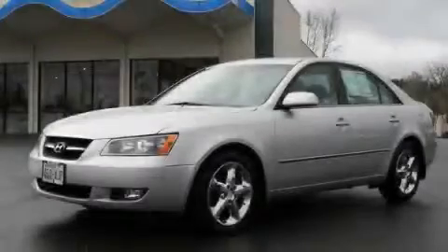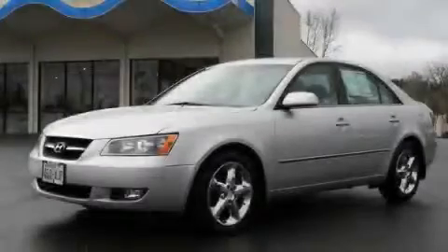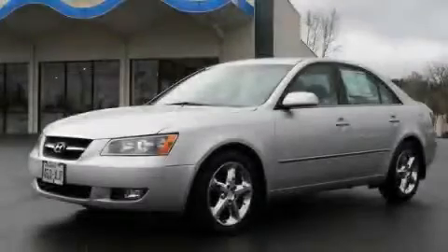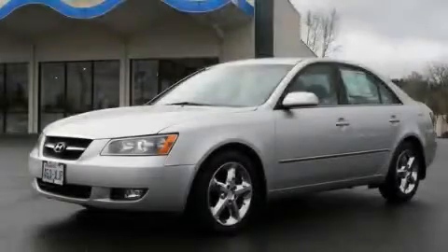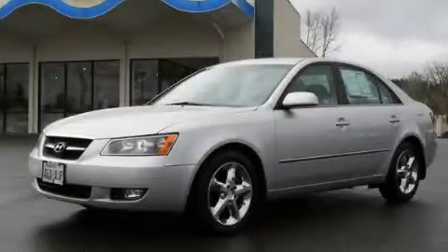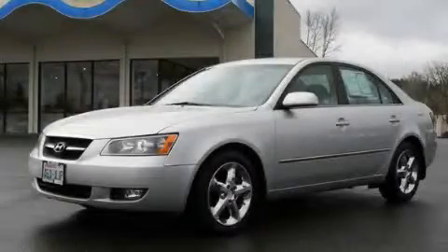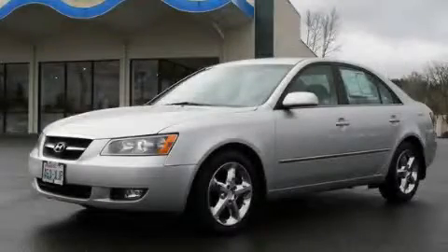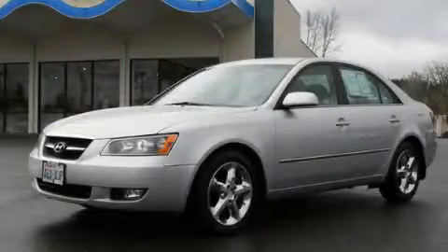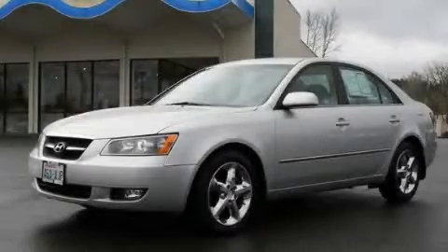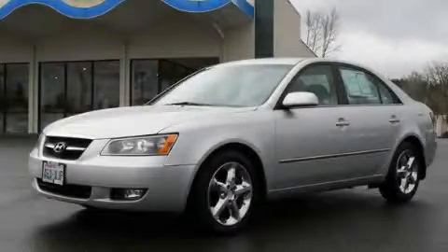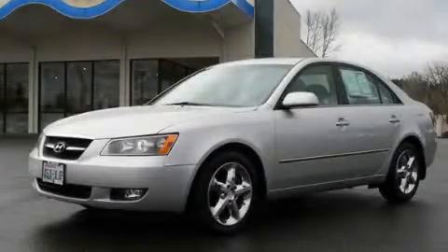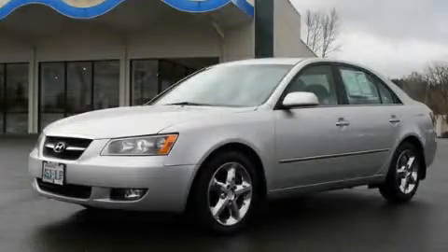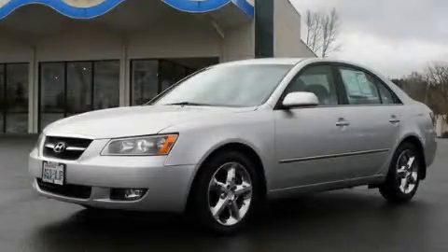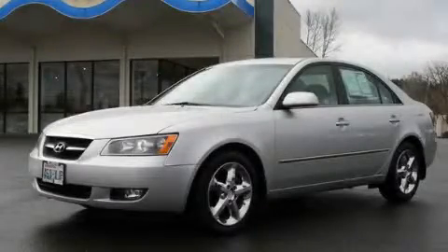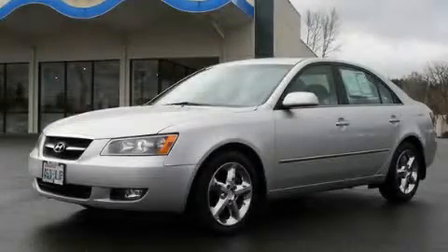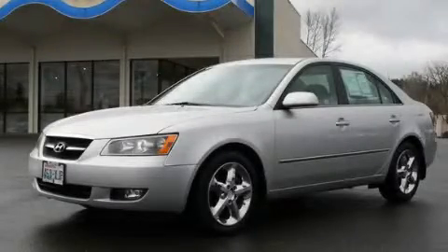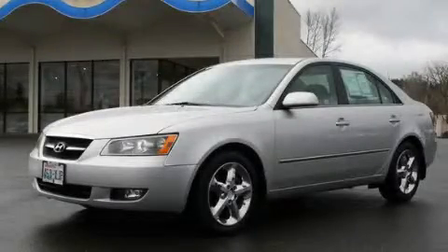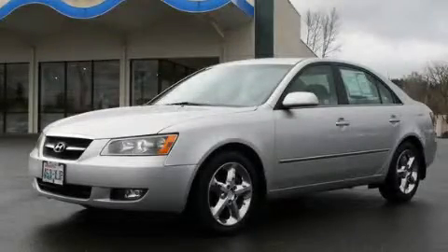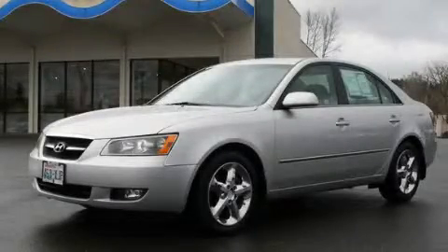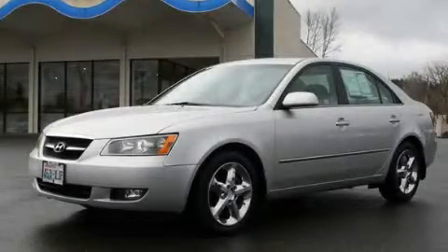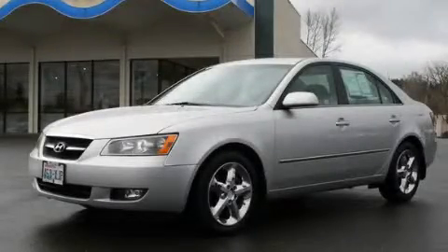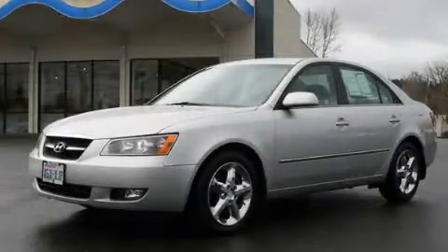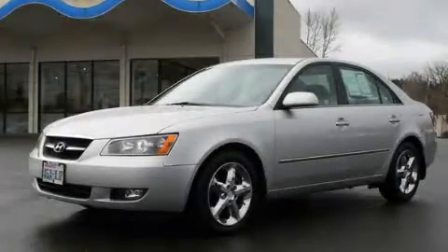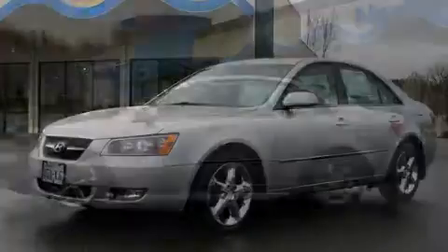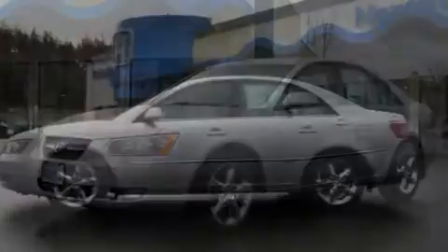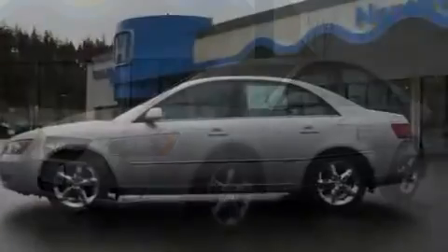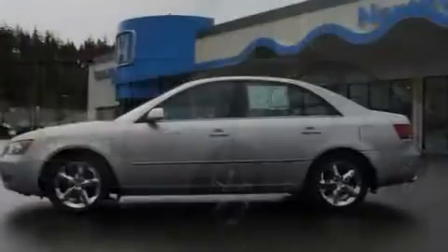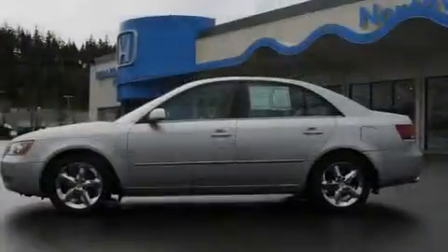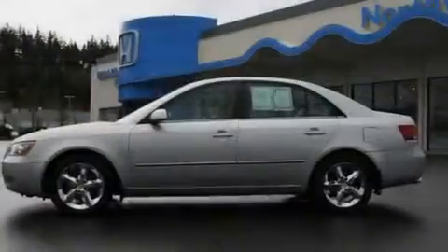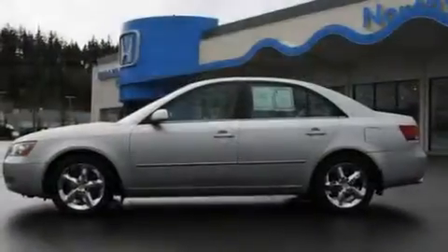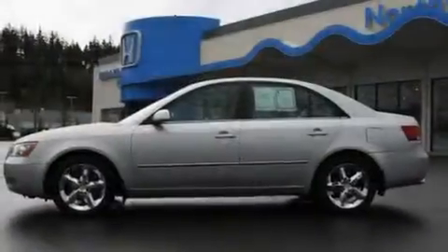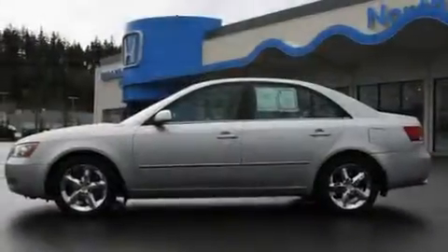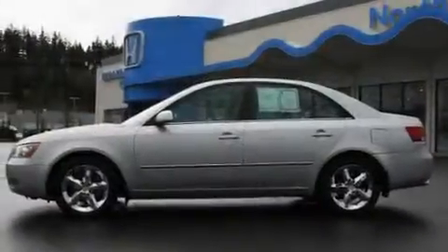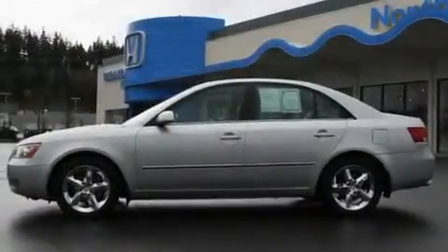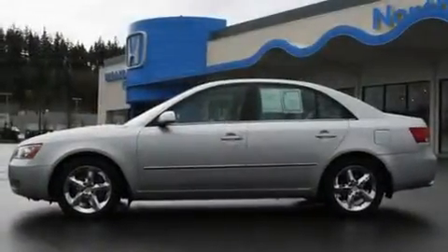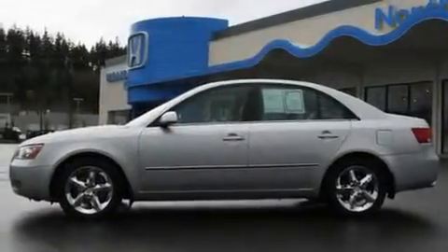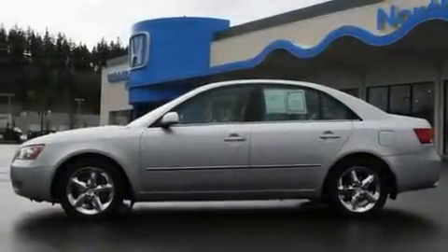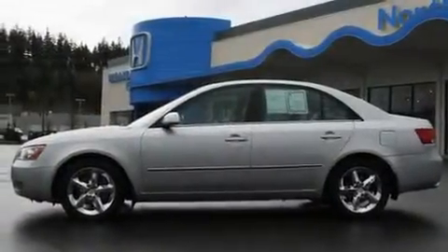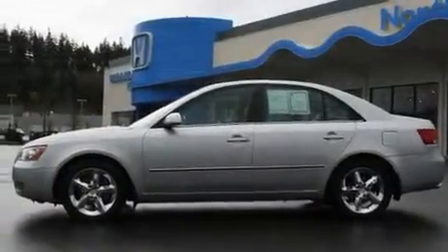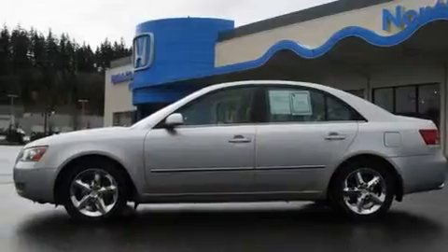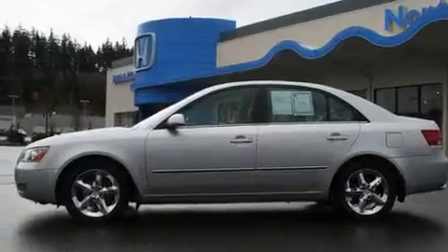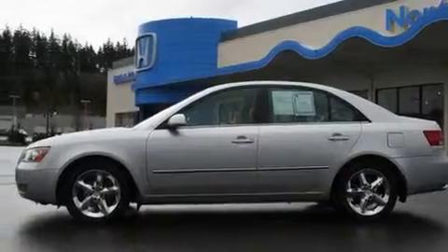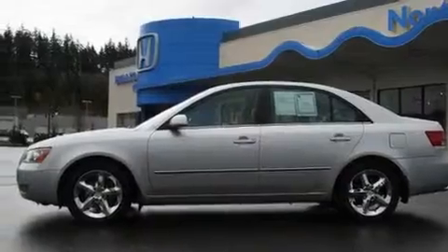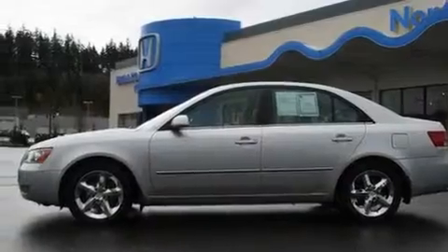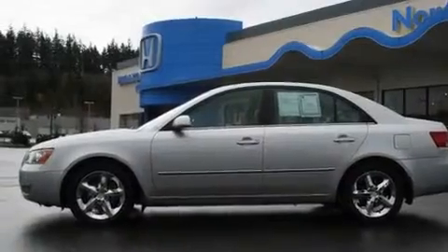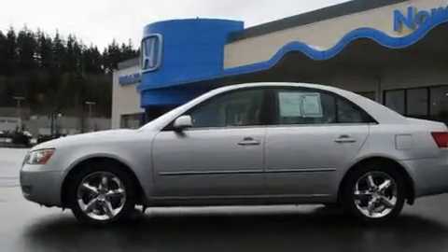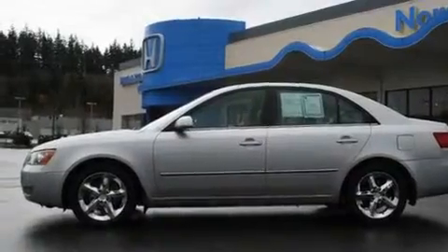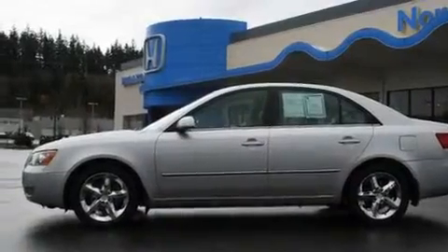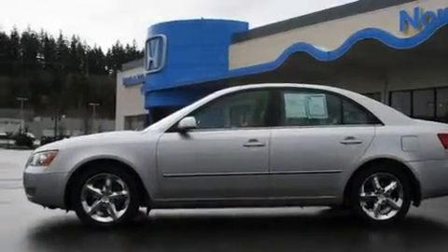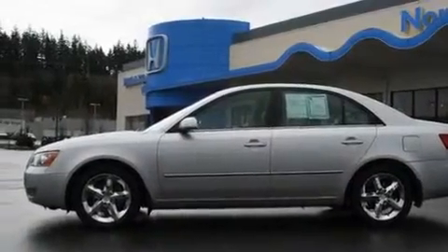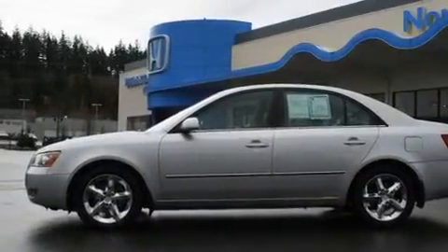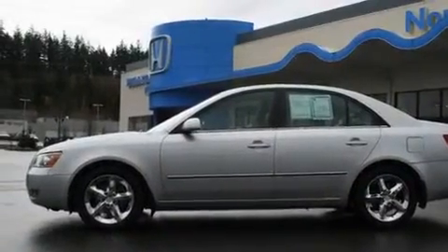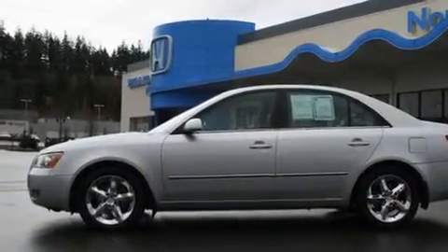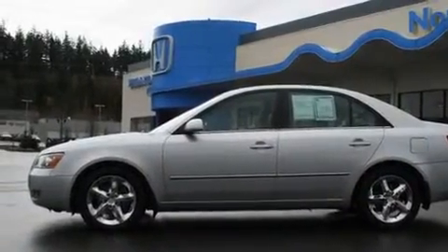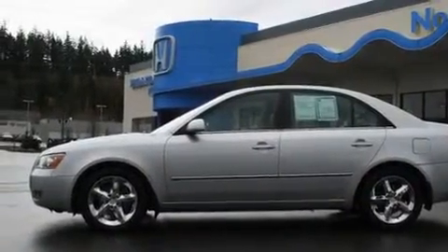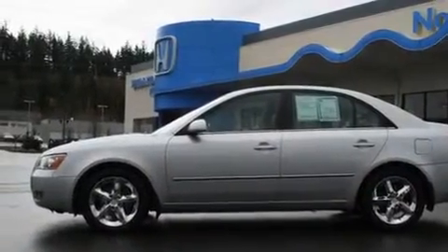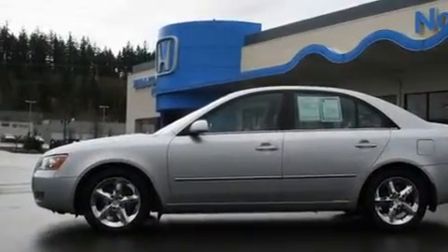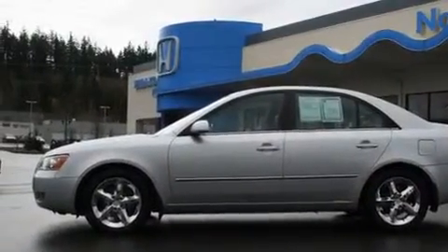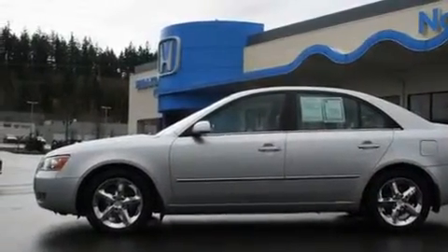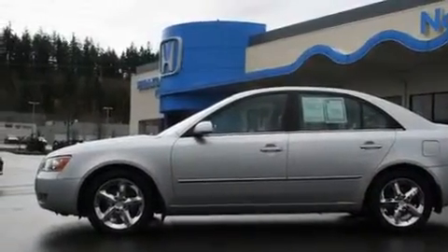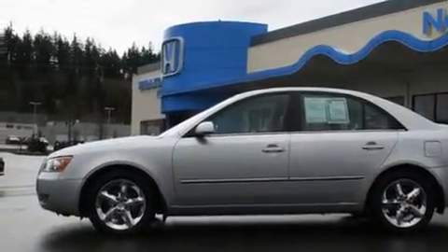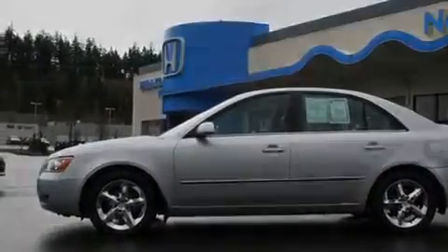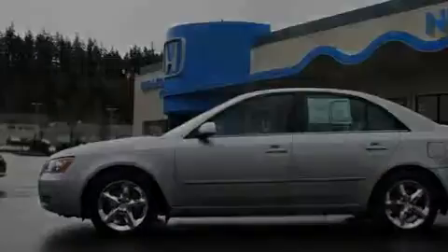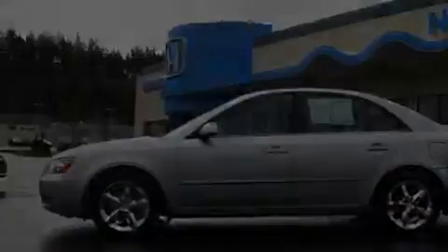This is a 2008 Hyundai Sonata. It has a 3.3-liter six-cylinder engine and an automatic transmission.